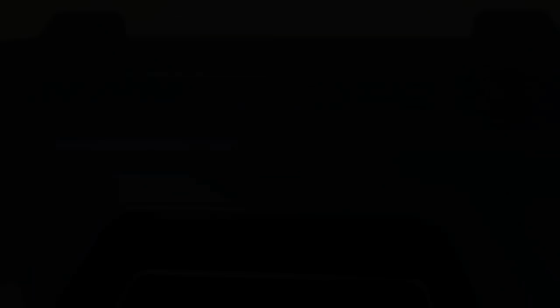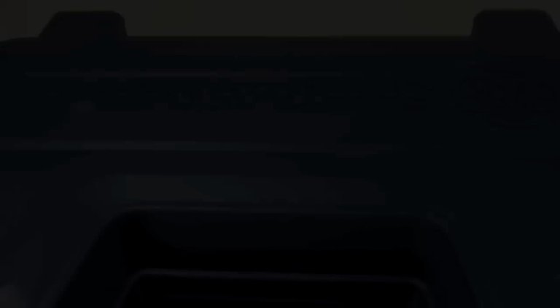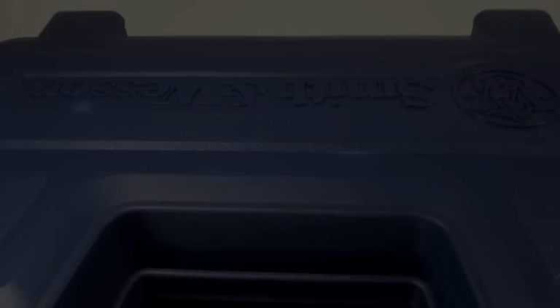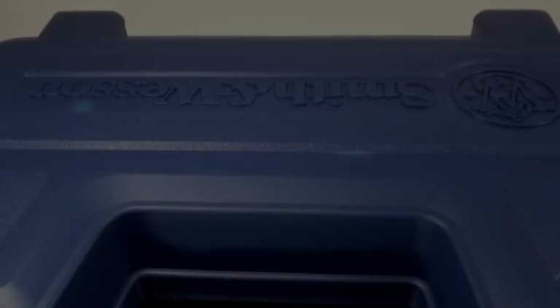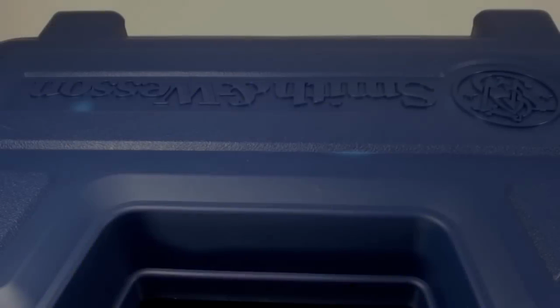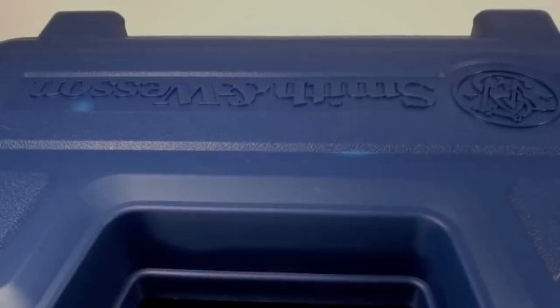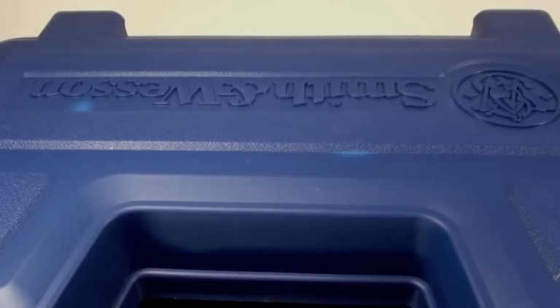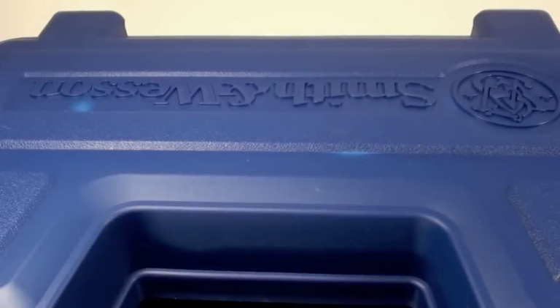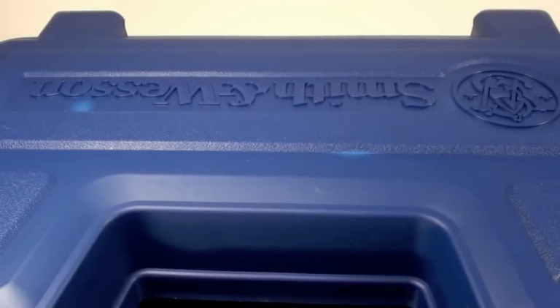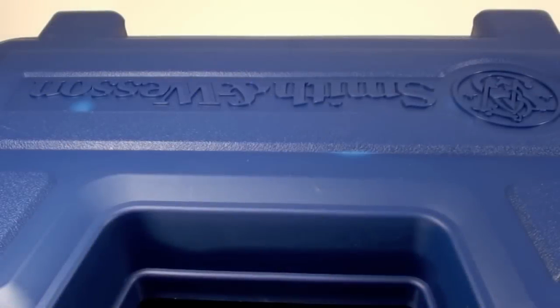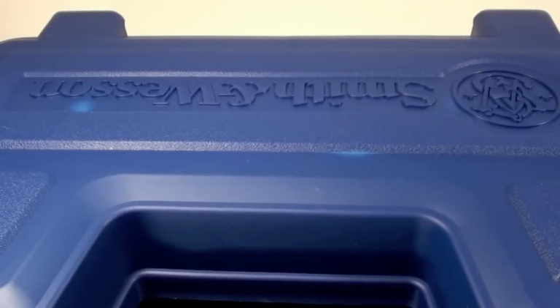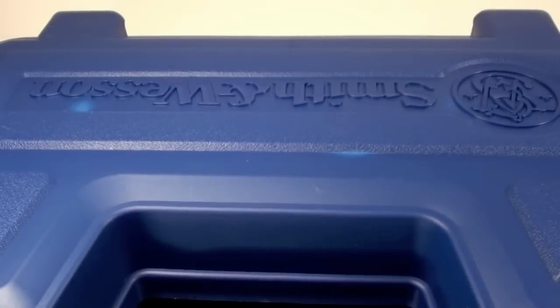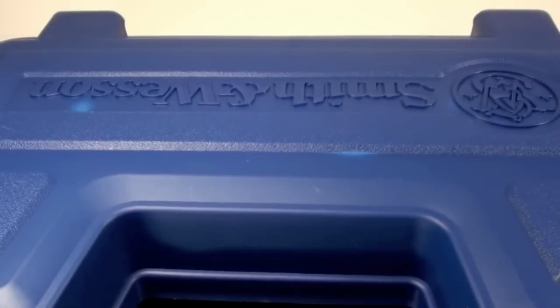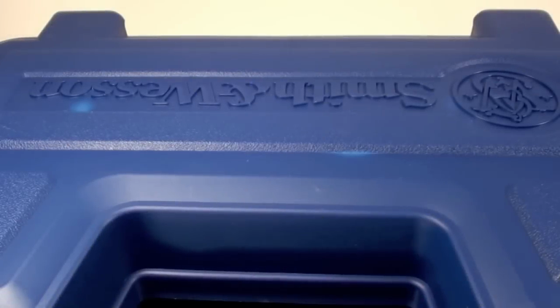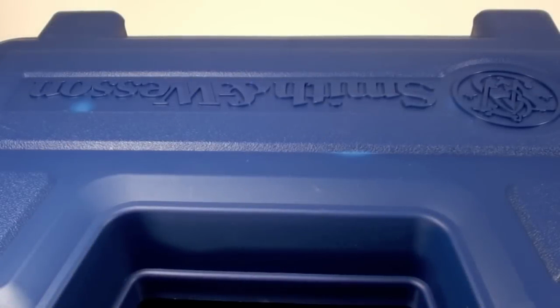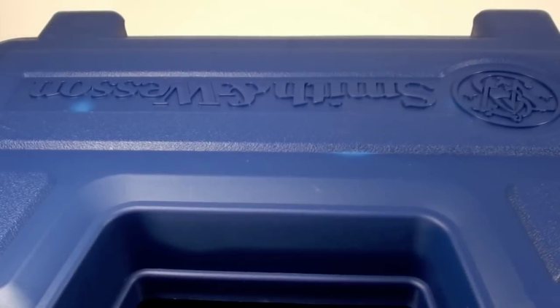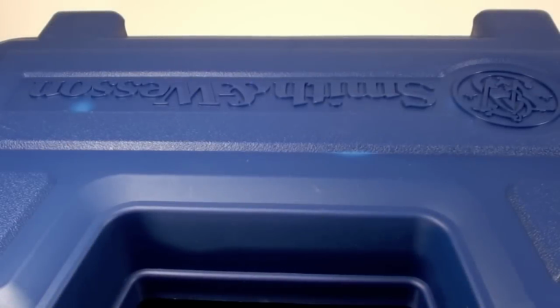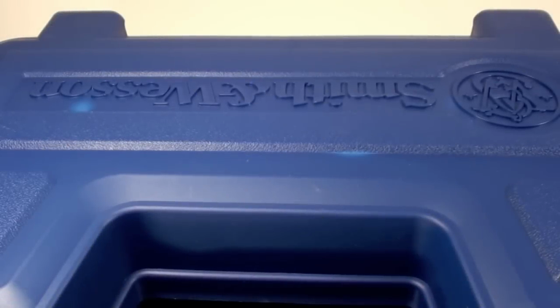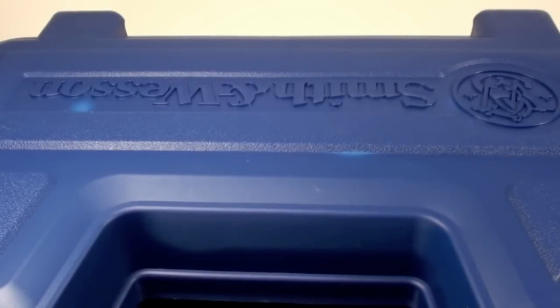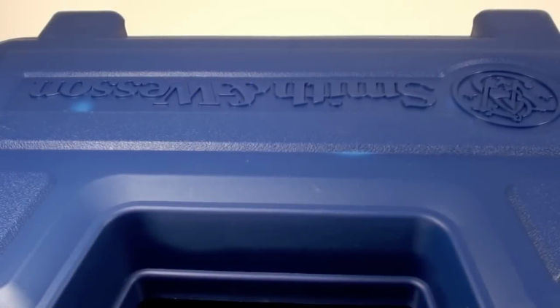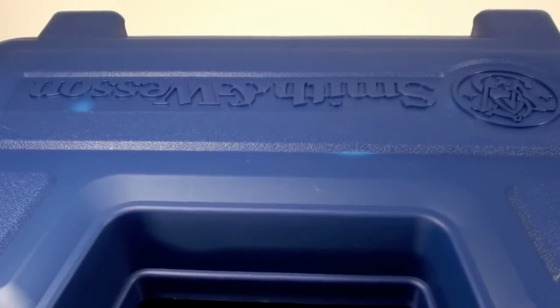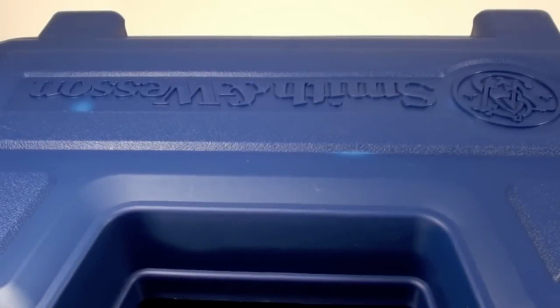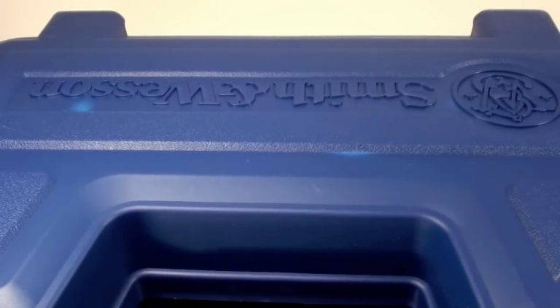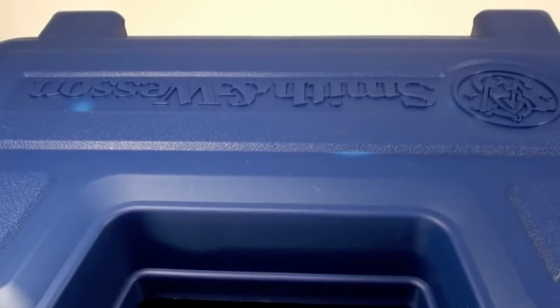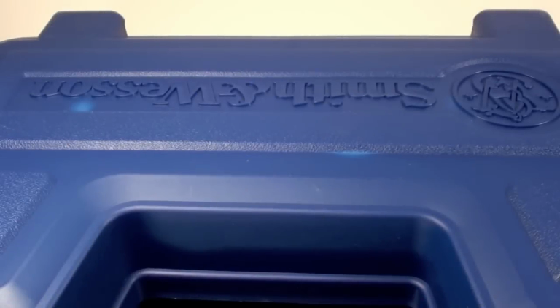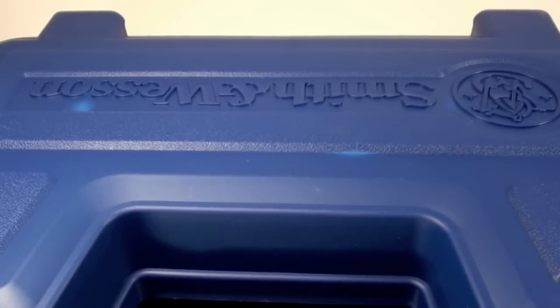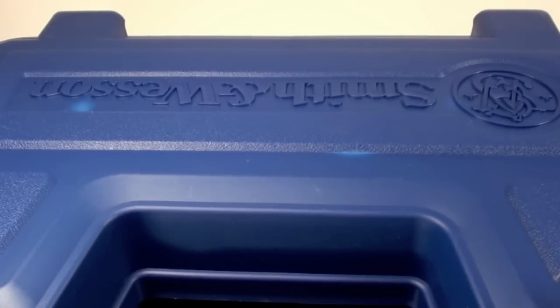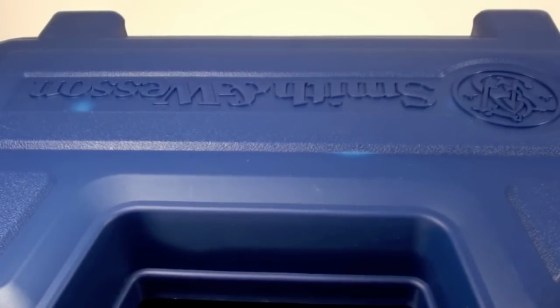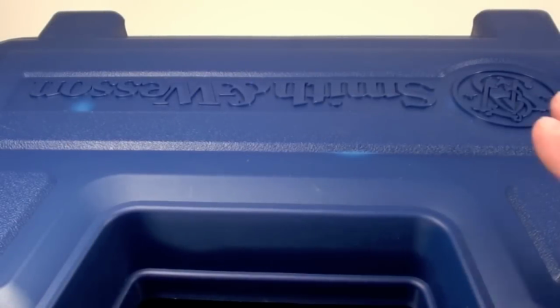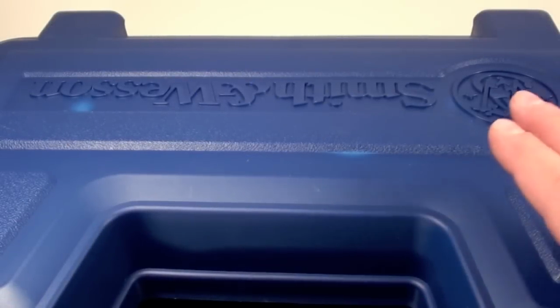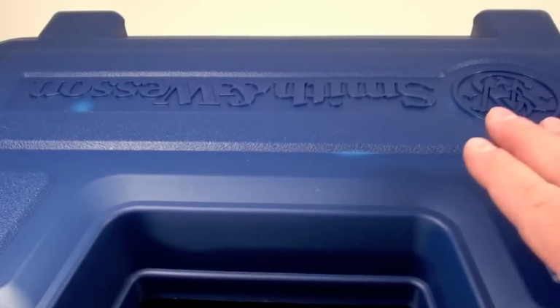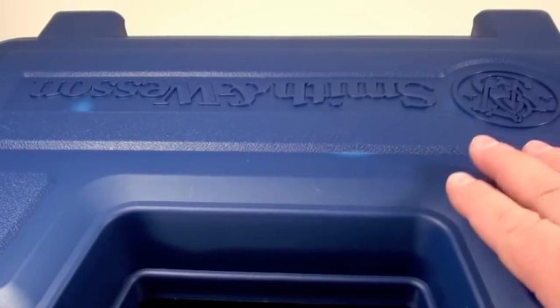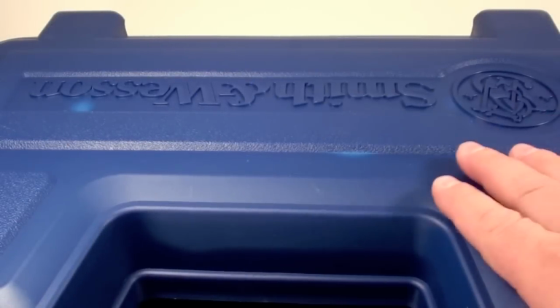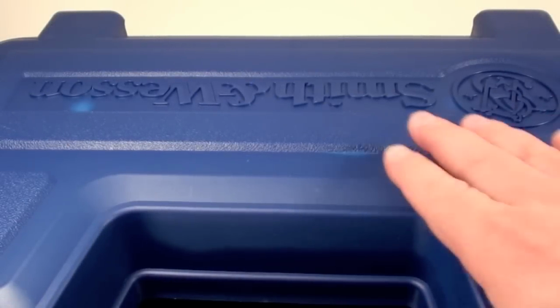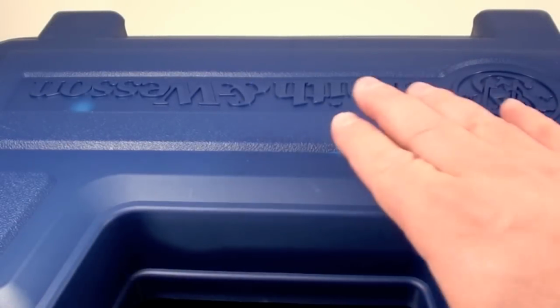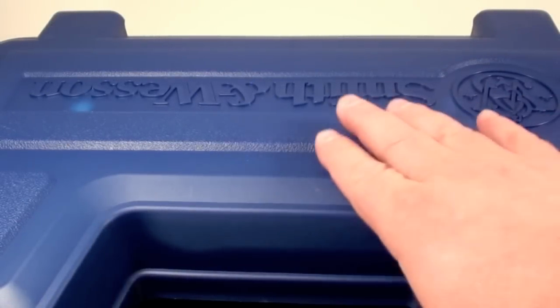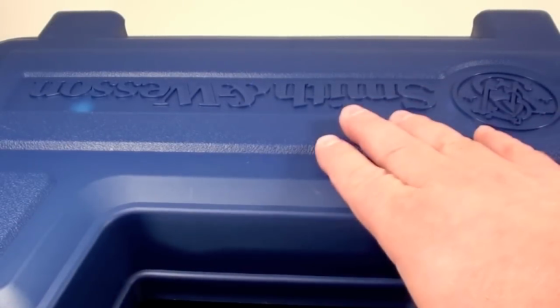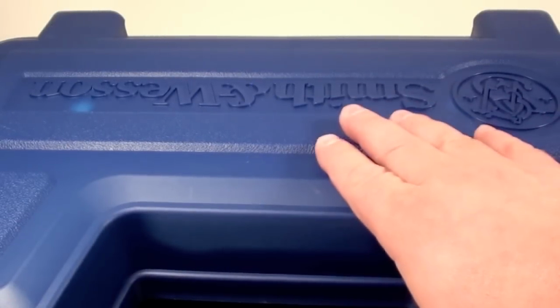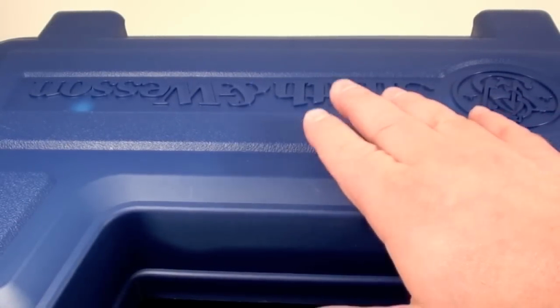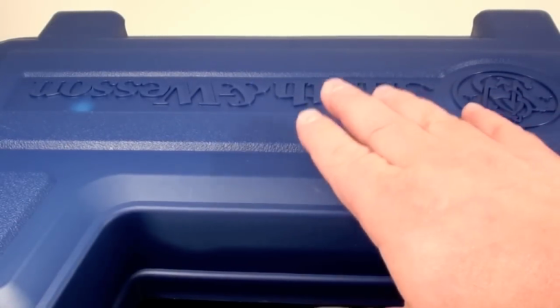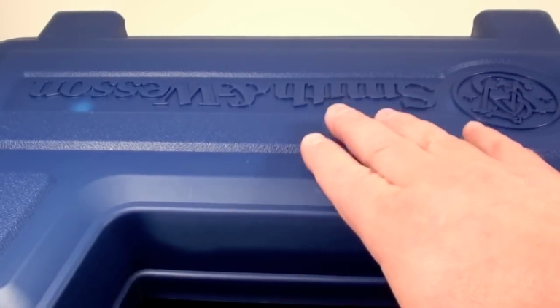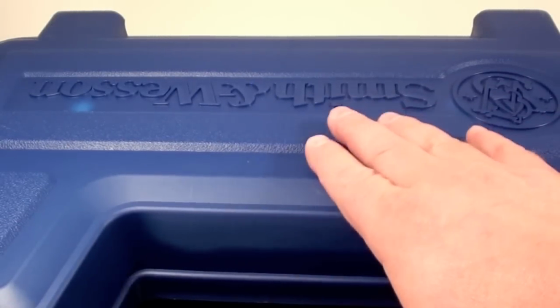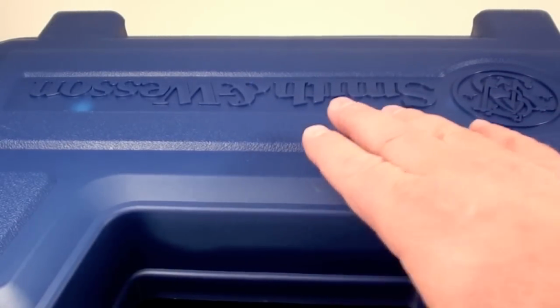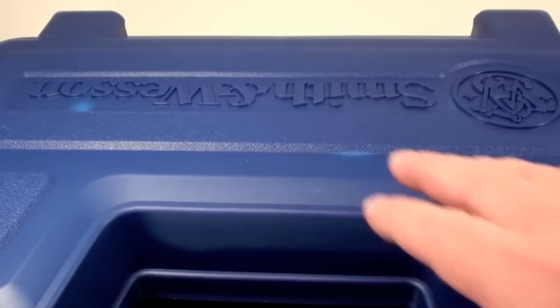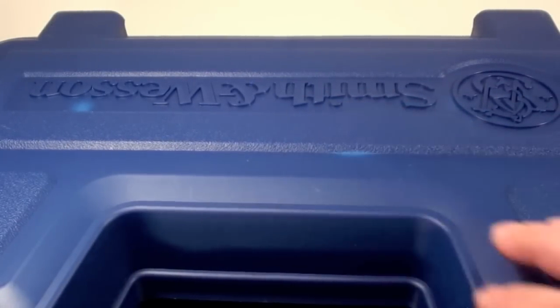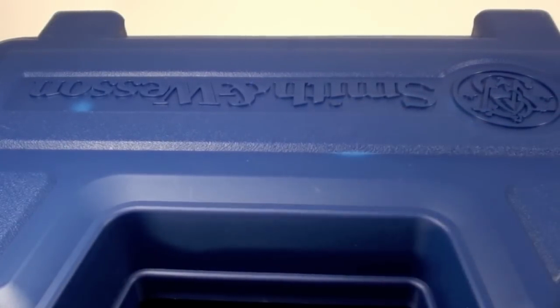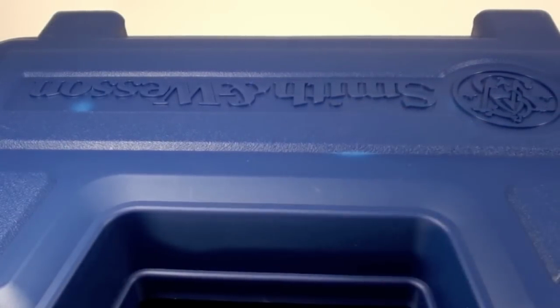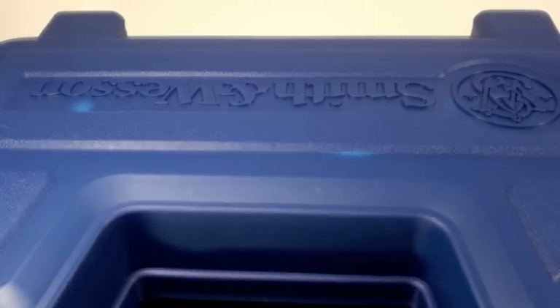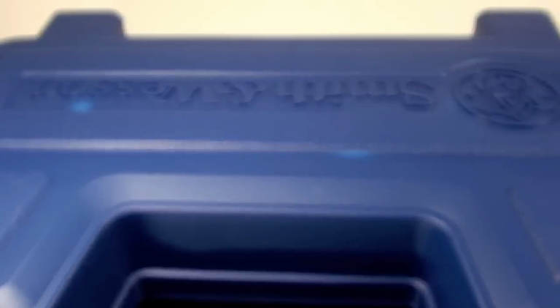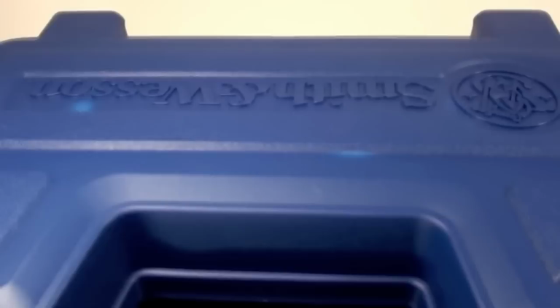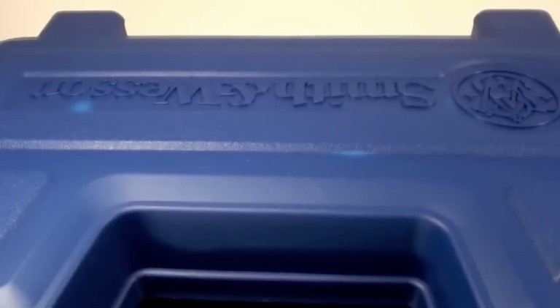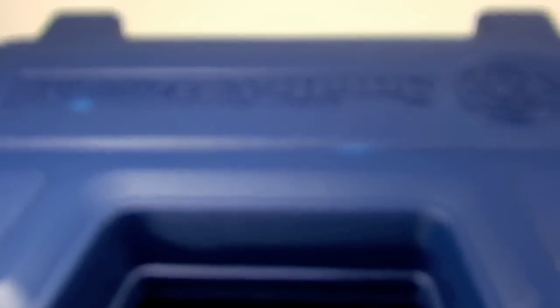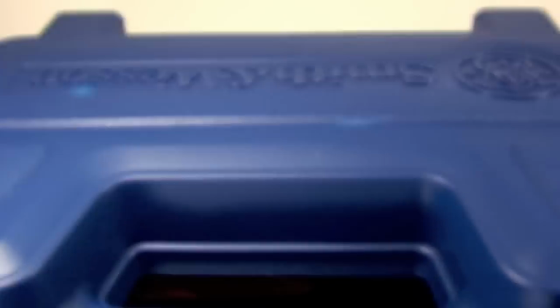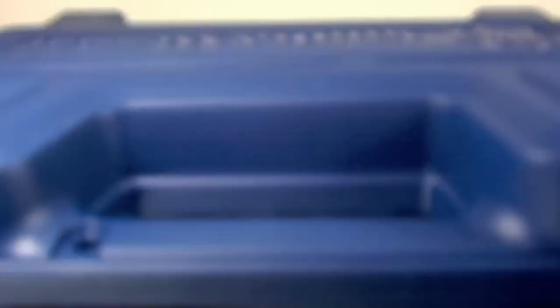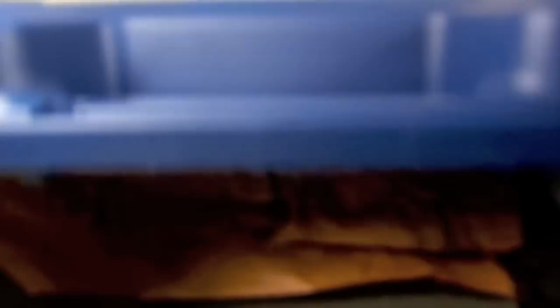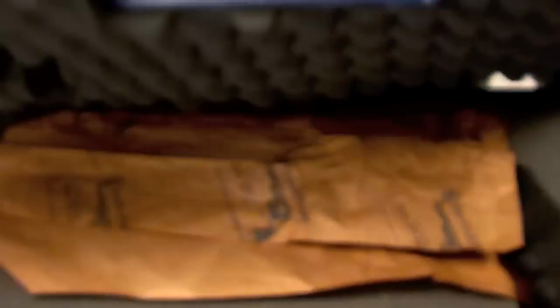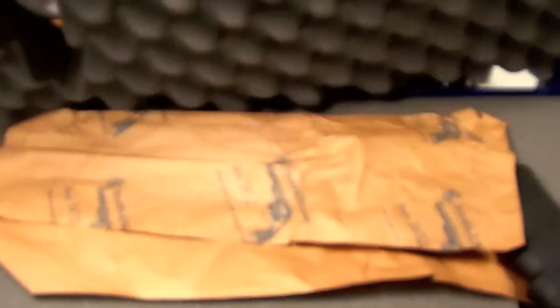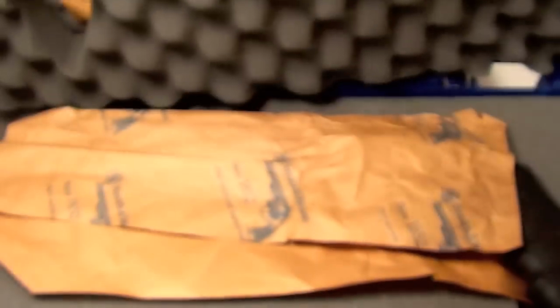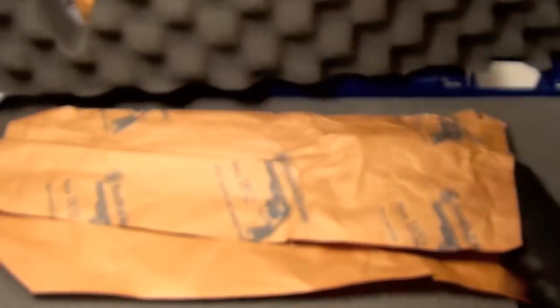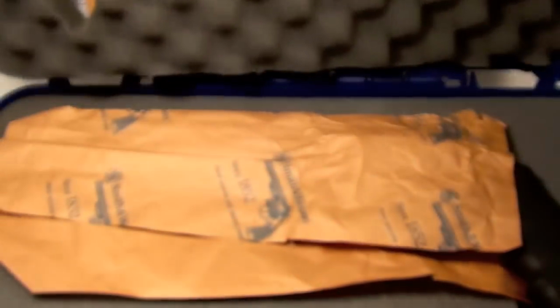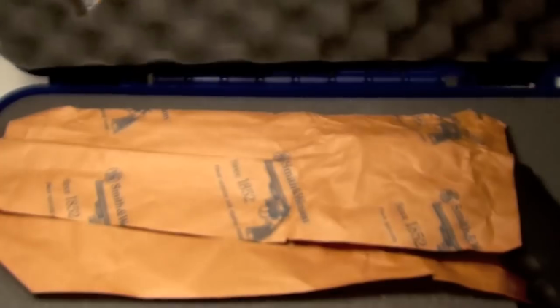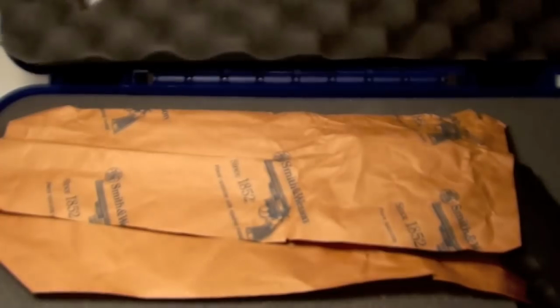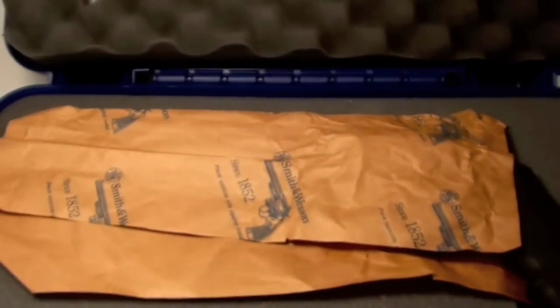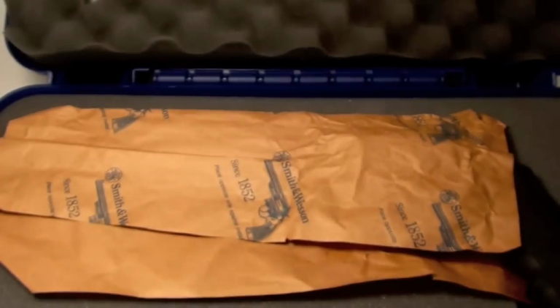Alright guys, hope you all are doing well. I finally broke down, pulled the trigger, and bought a Smith & Wesson suitcase. Let's have a look inside.